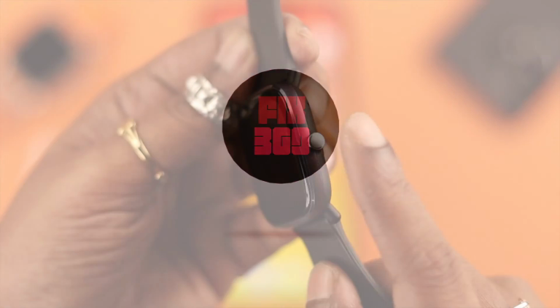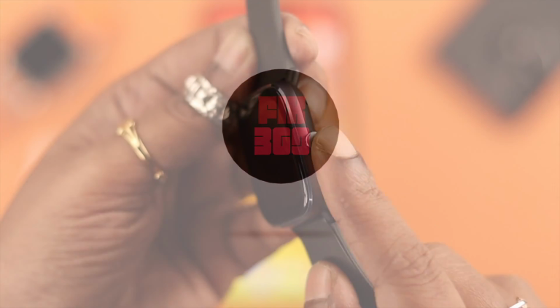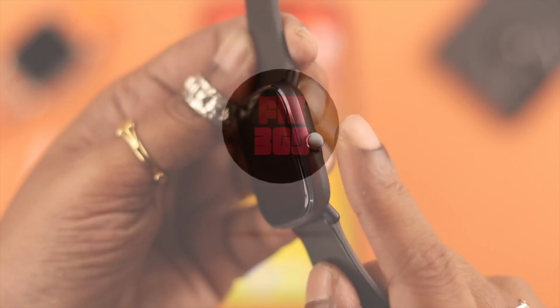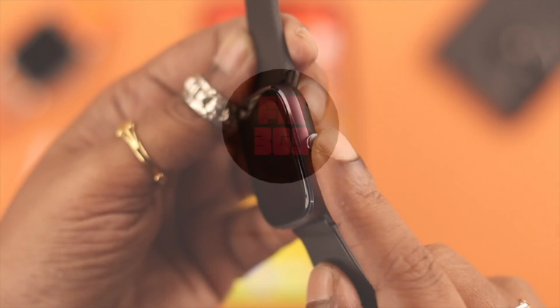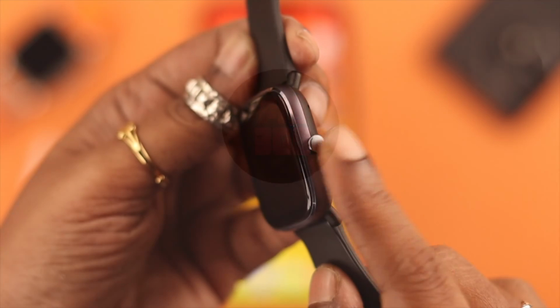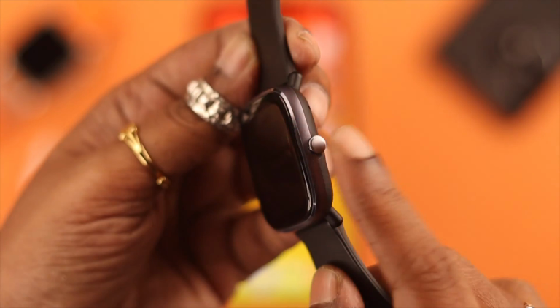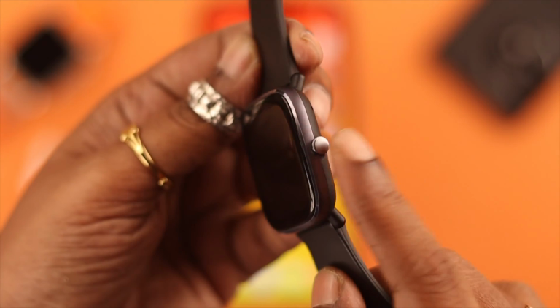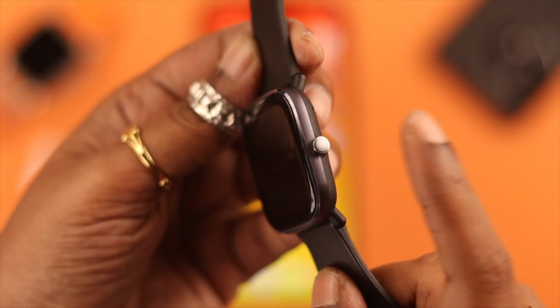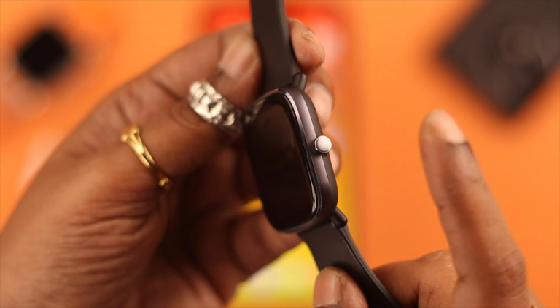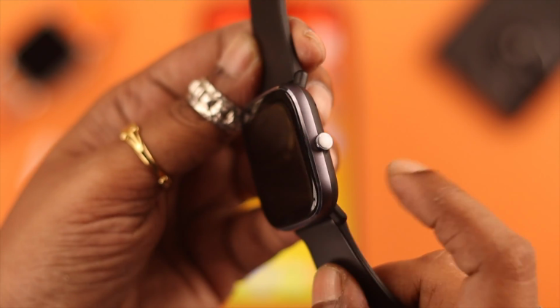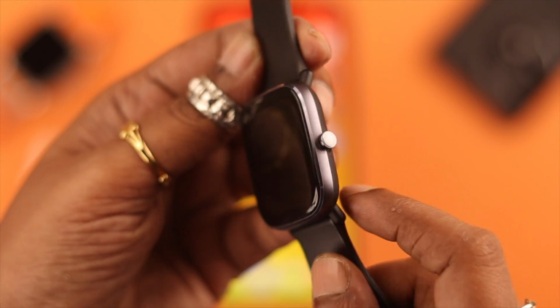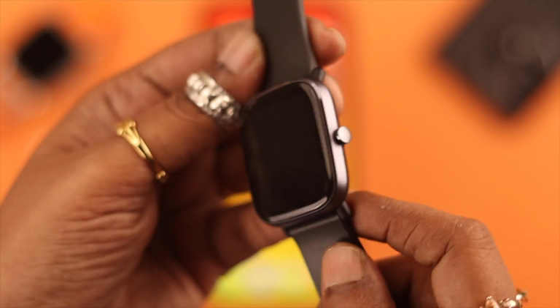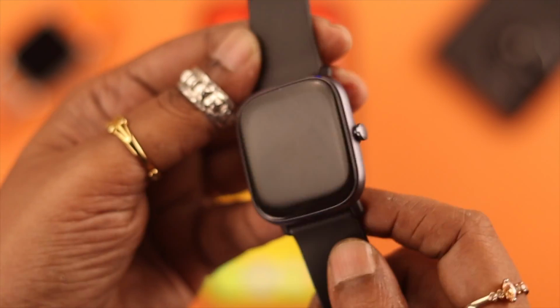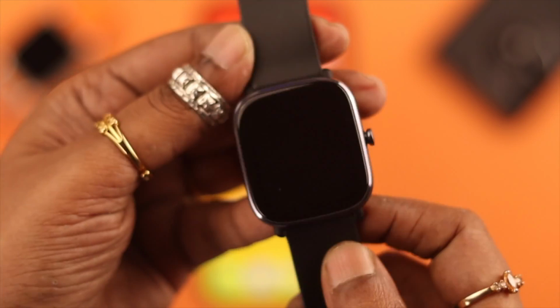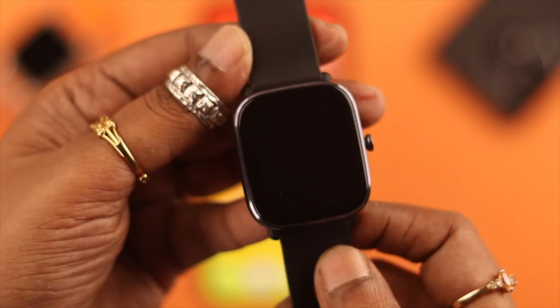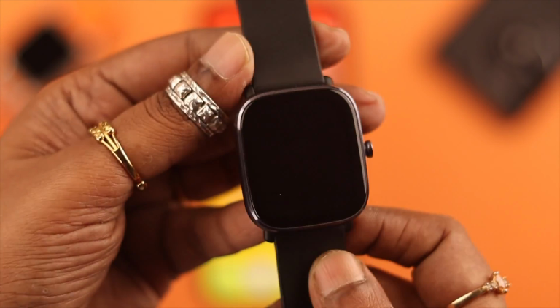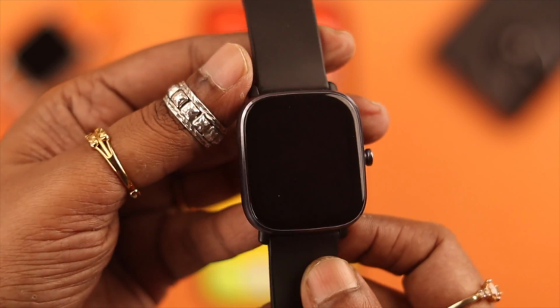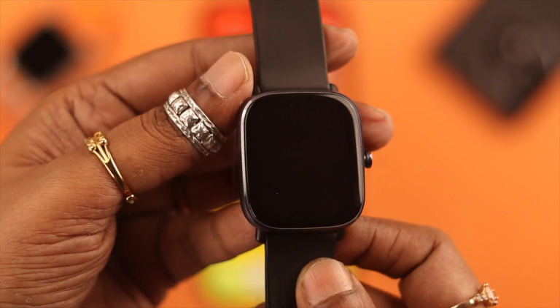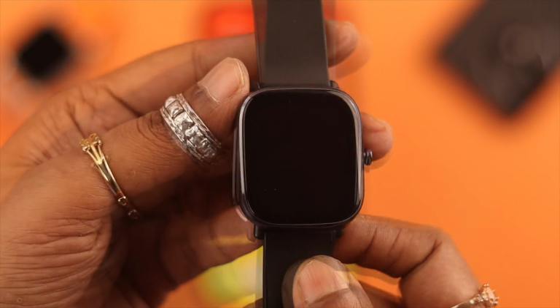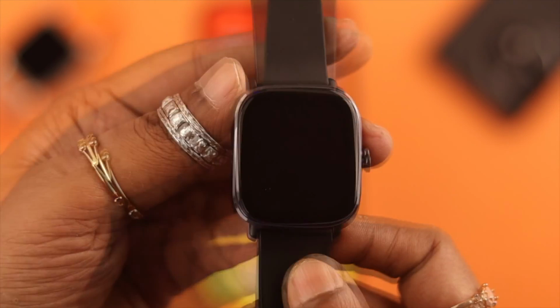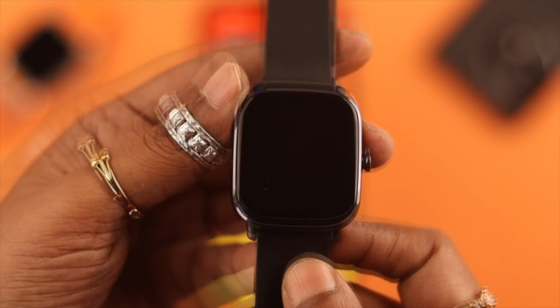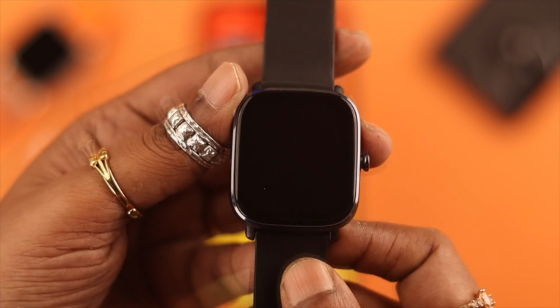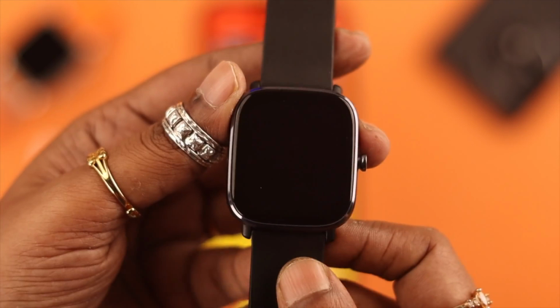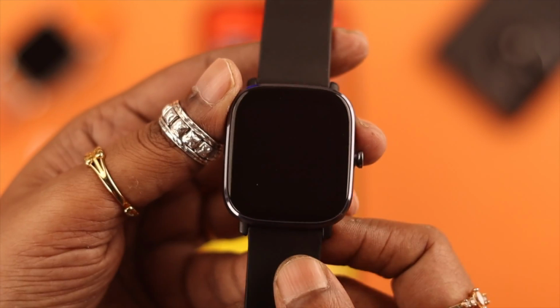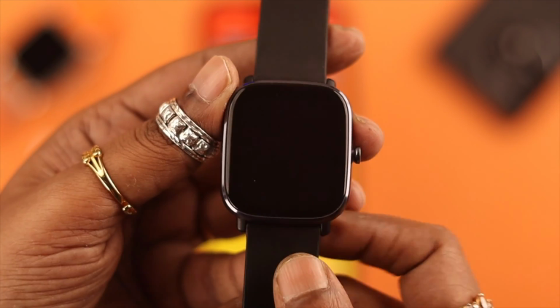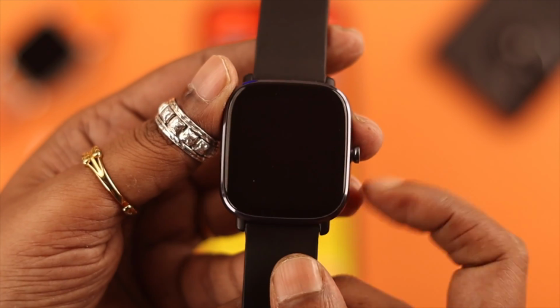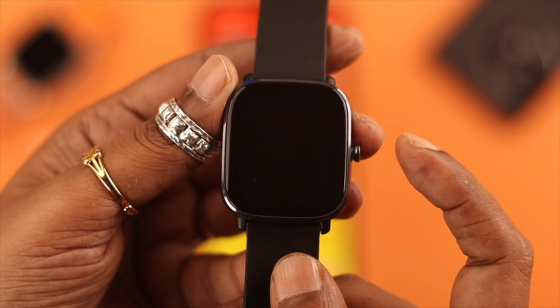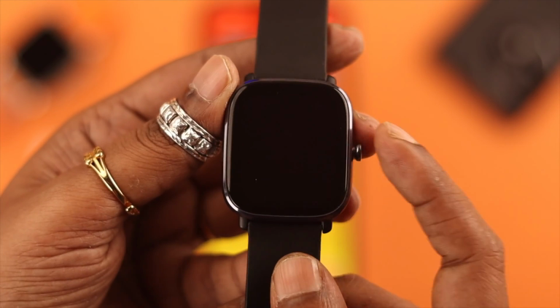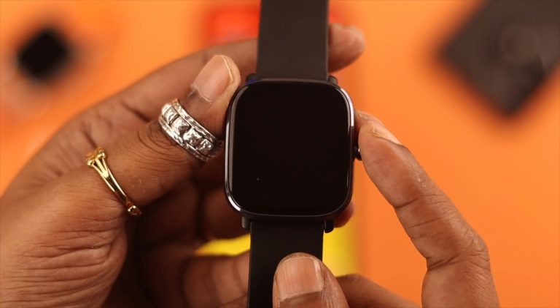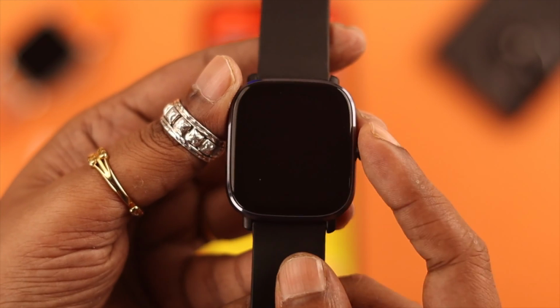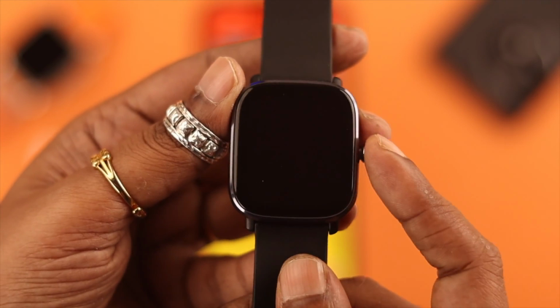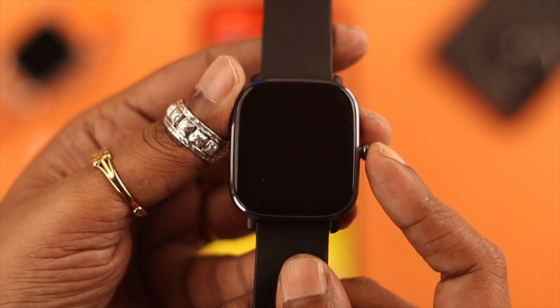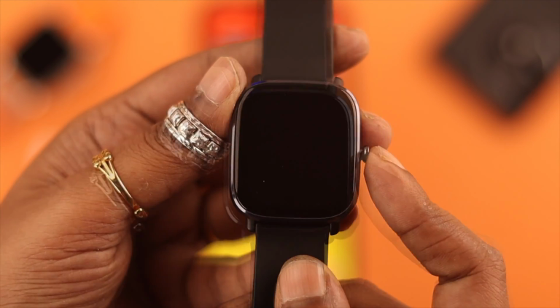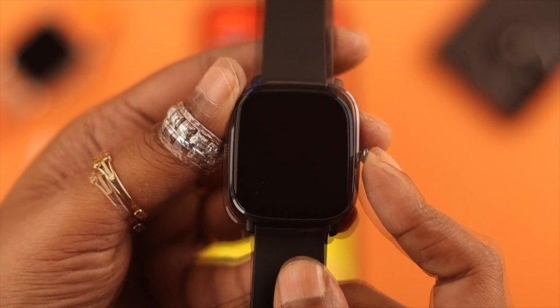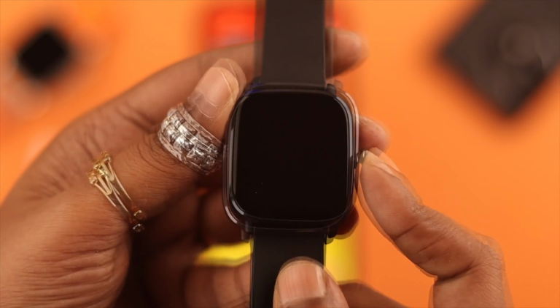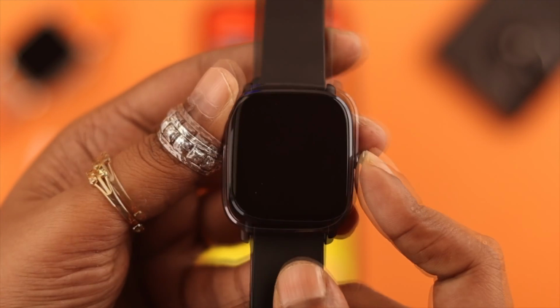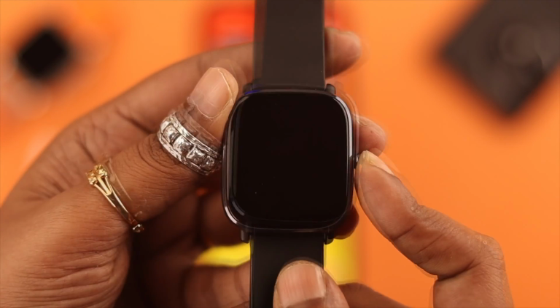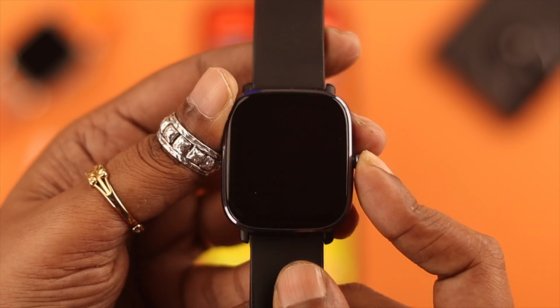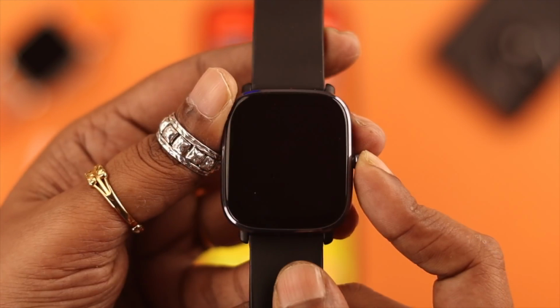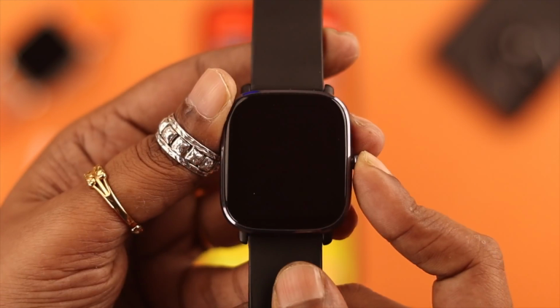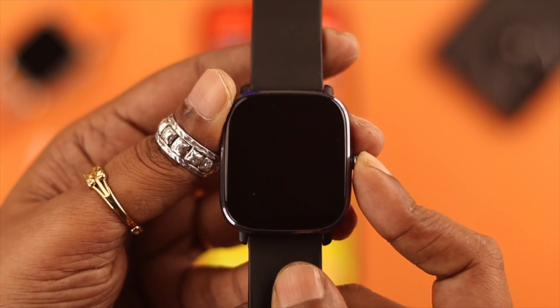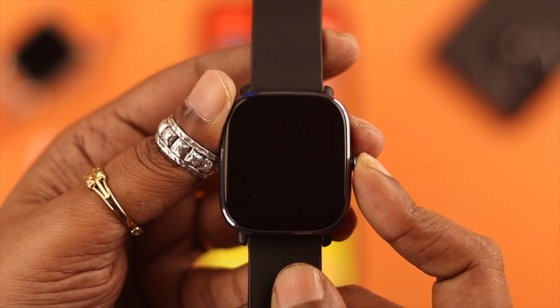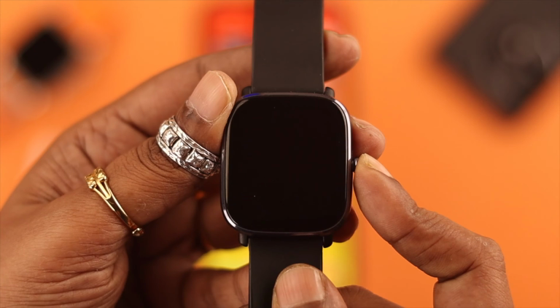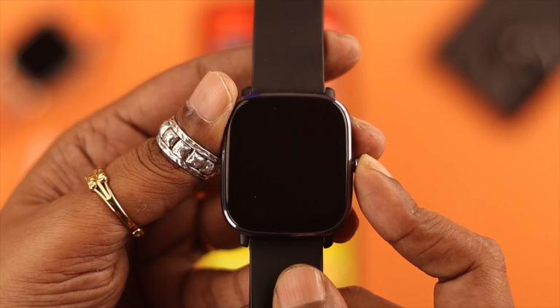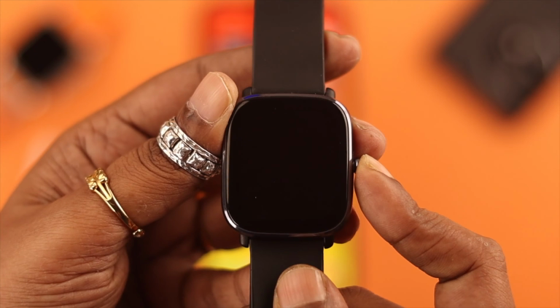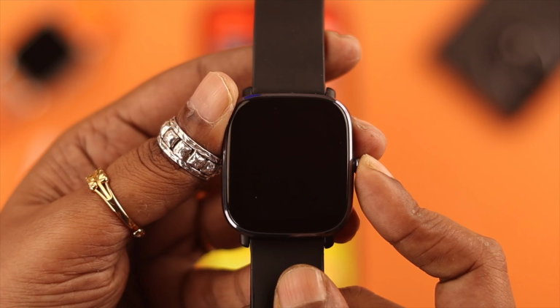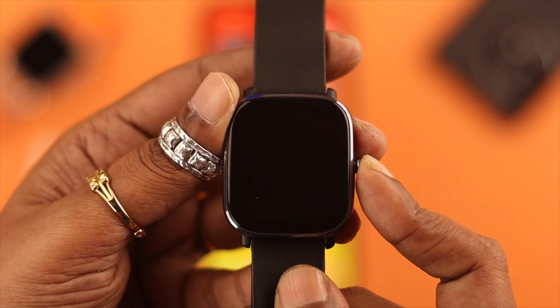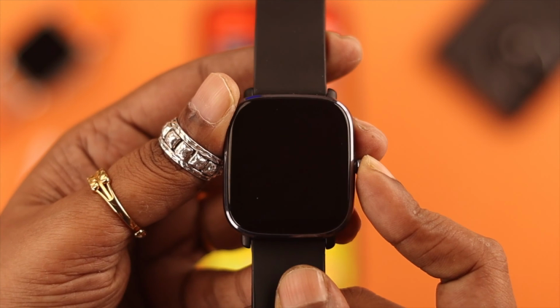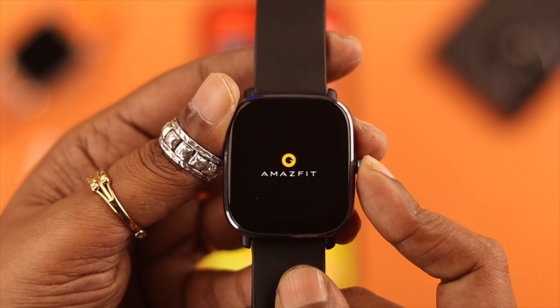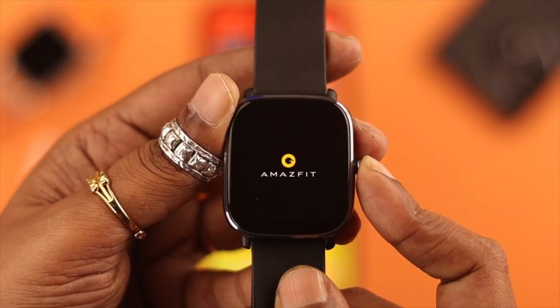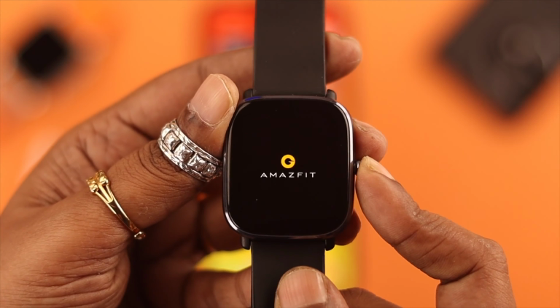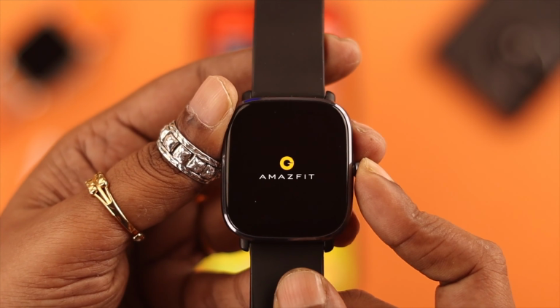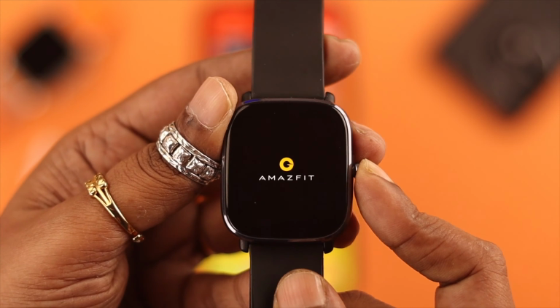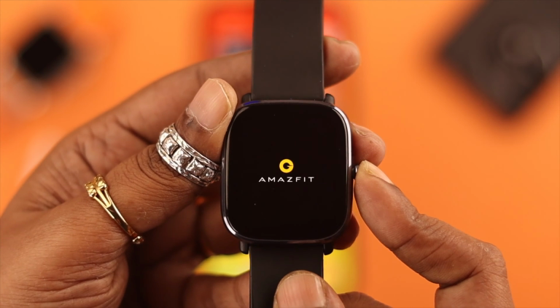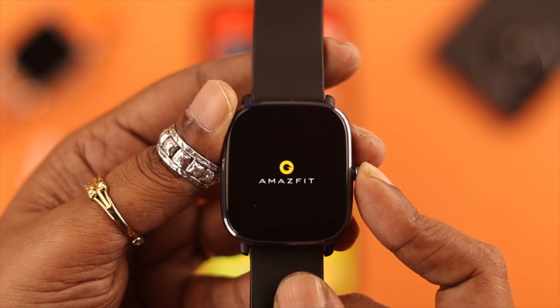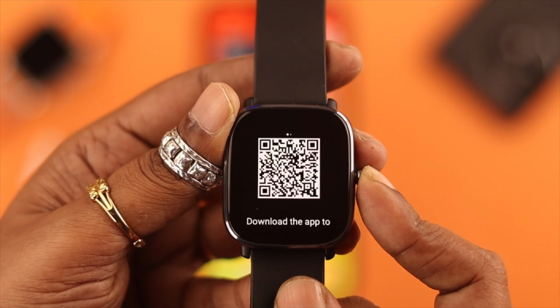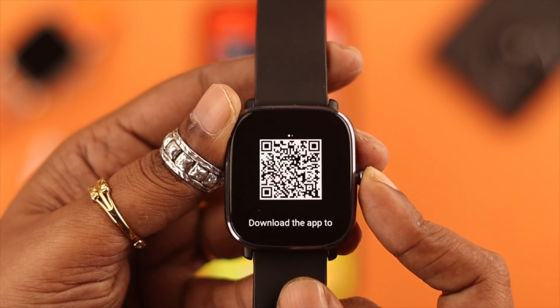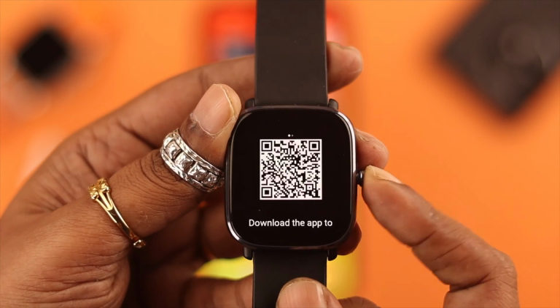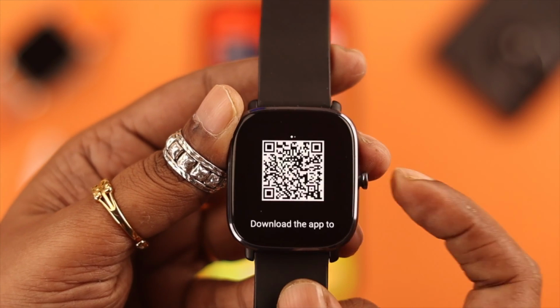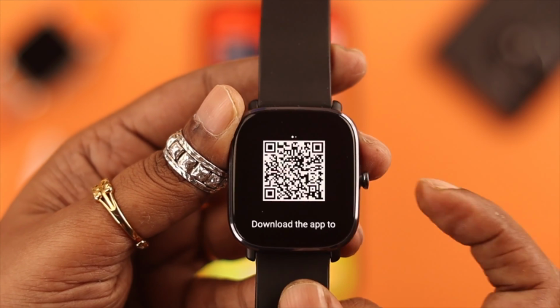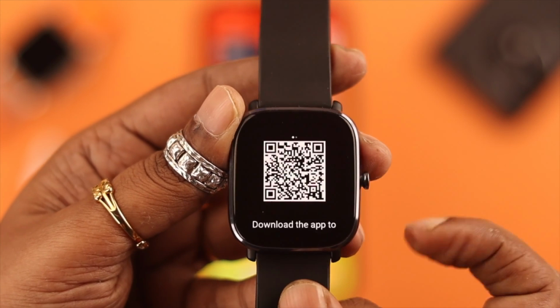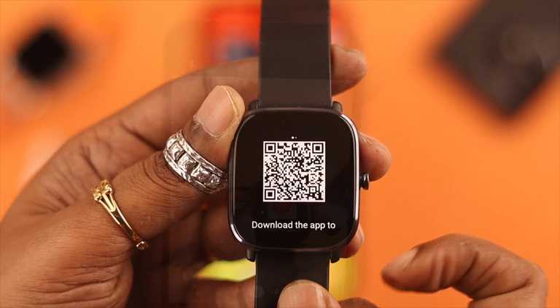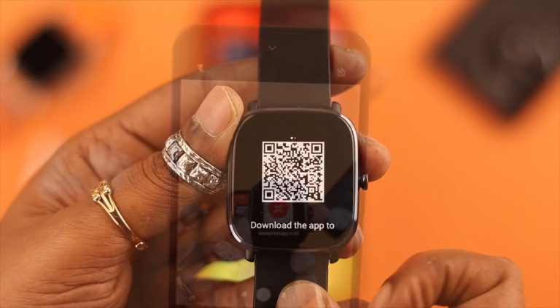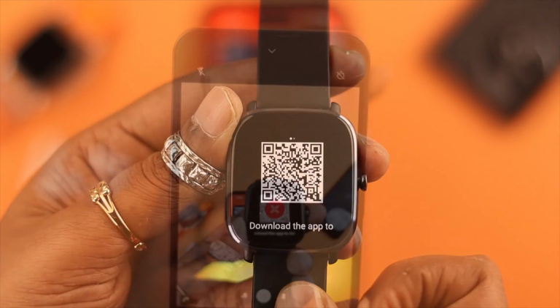First, press and hold the side button on your watch. After that, you'll get this QR code.